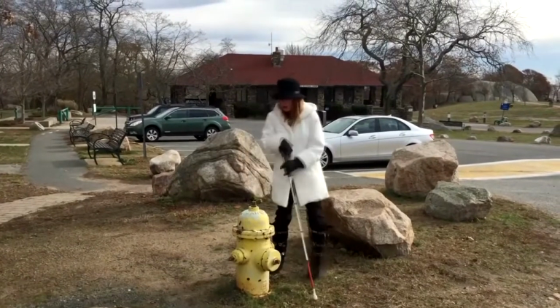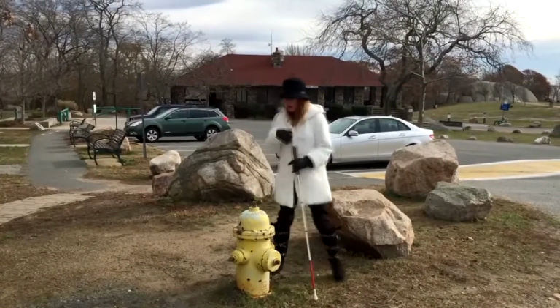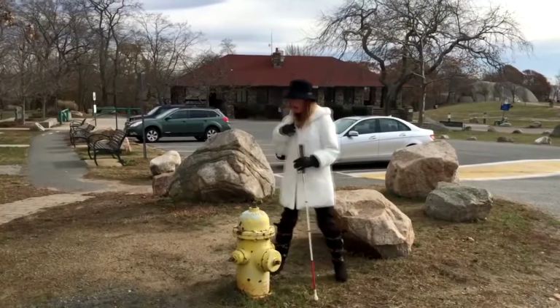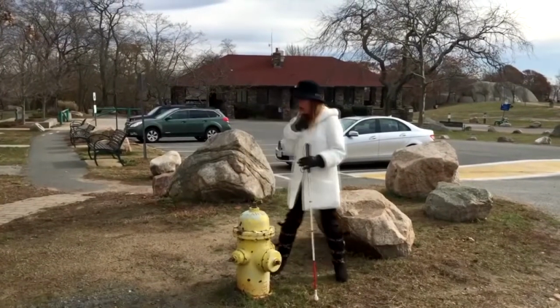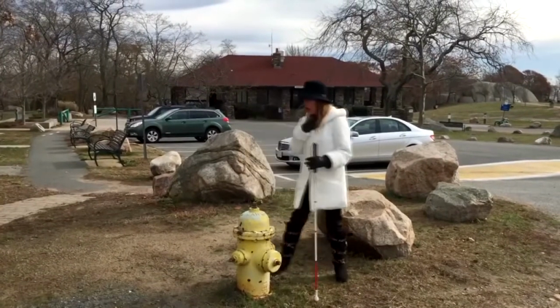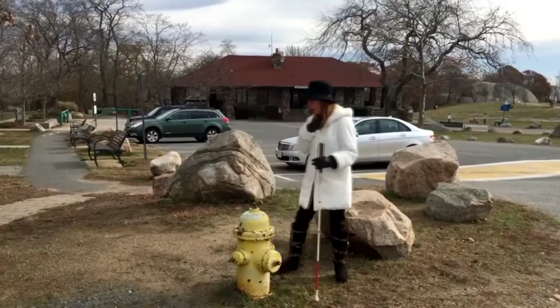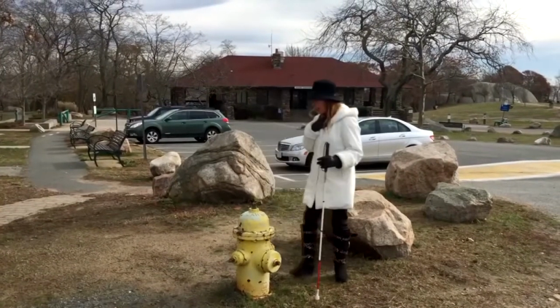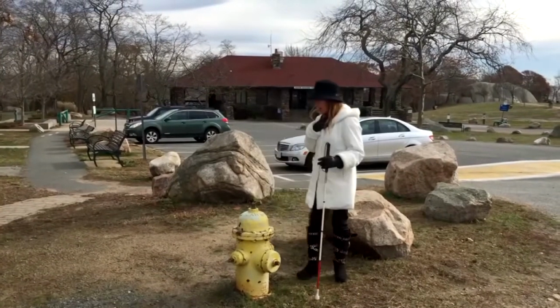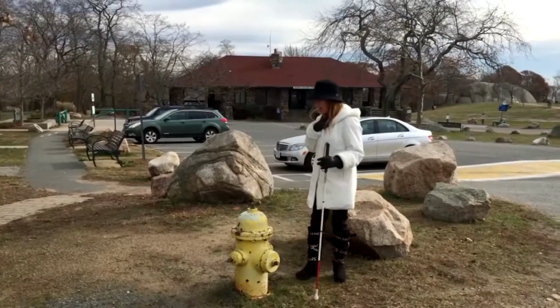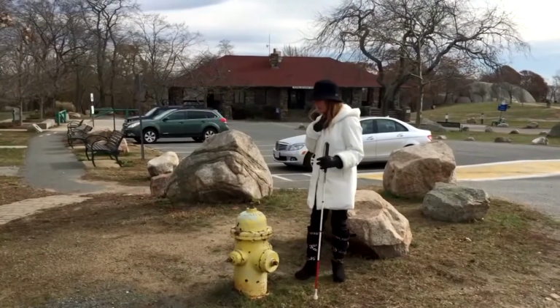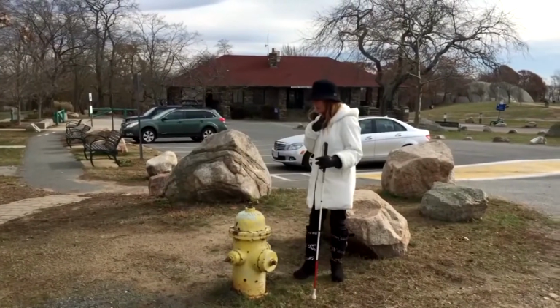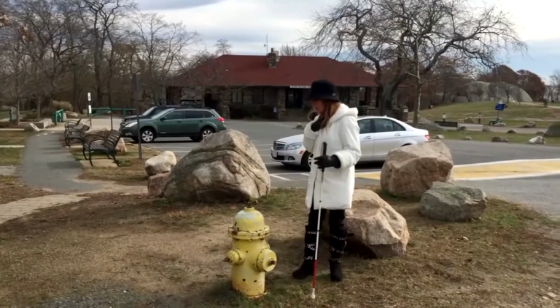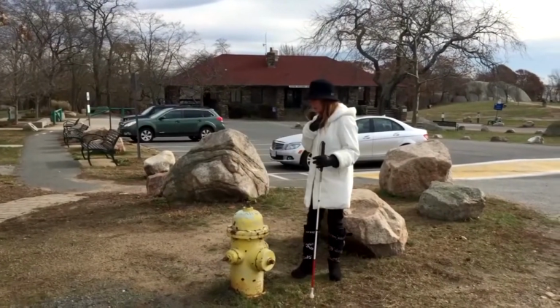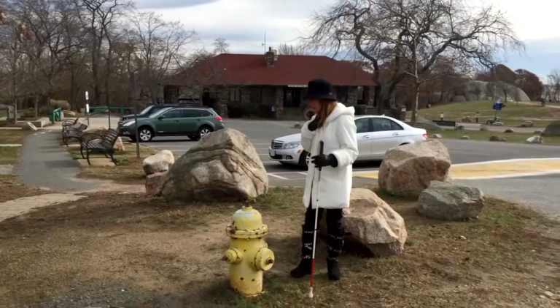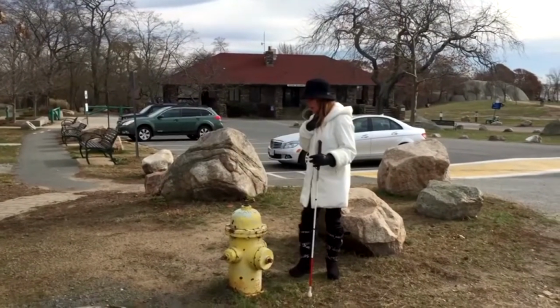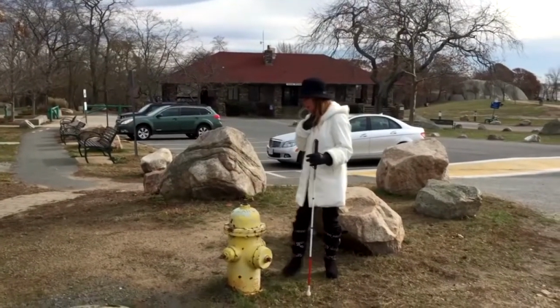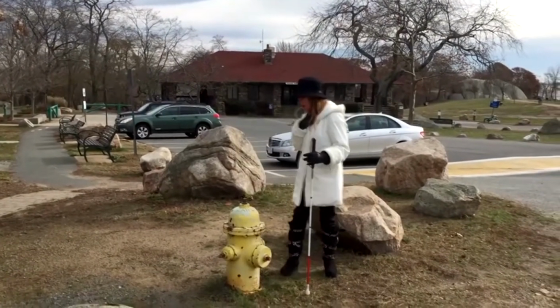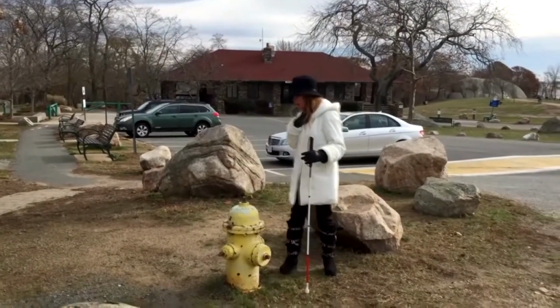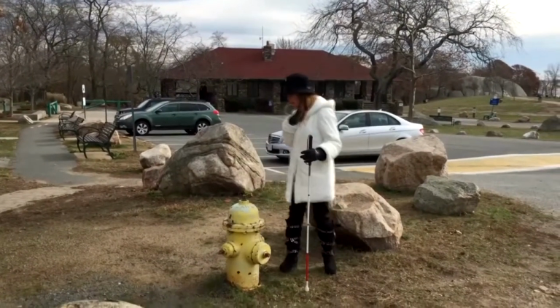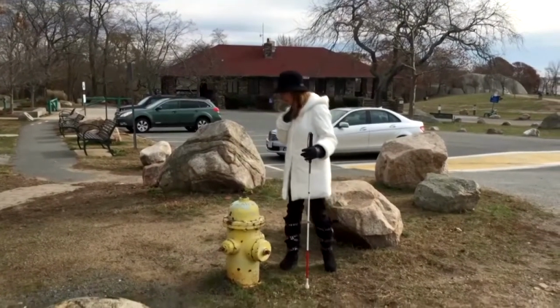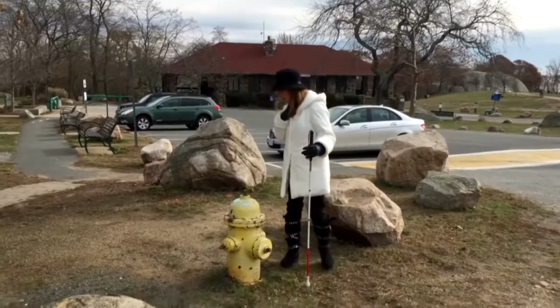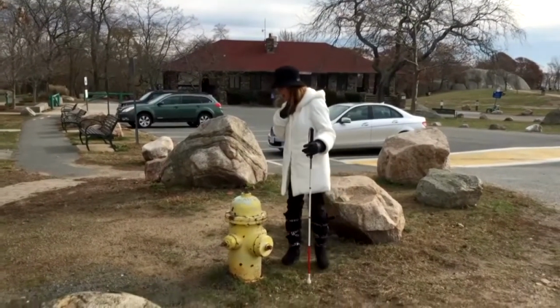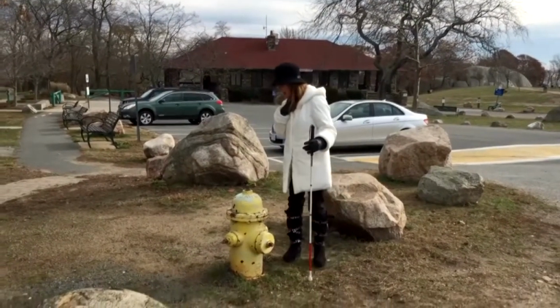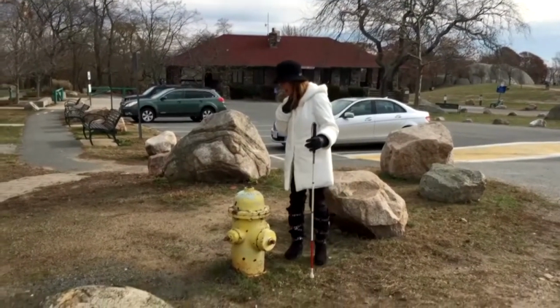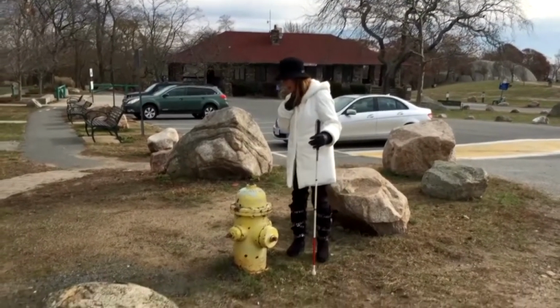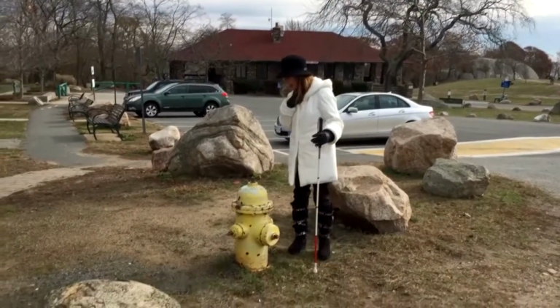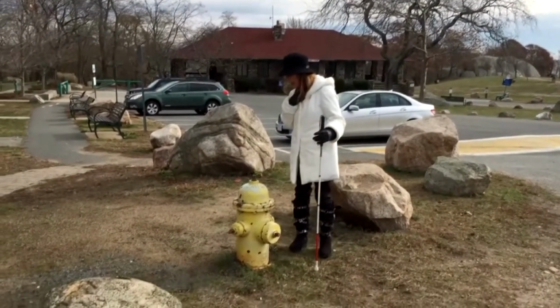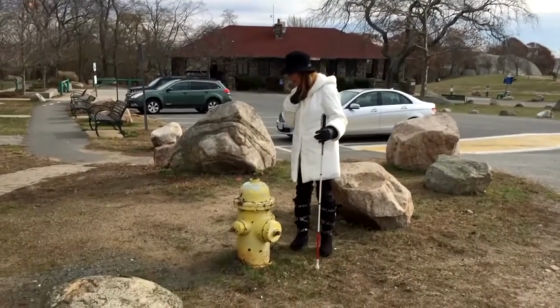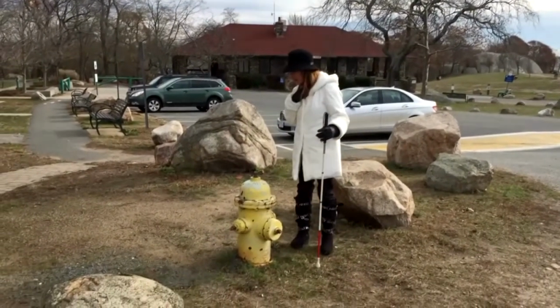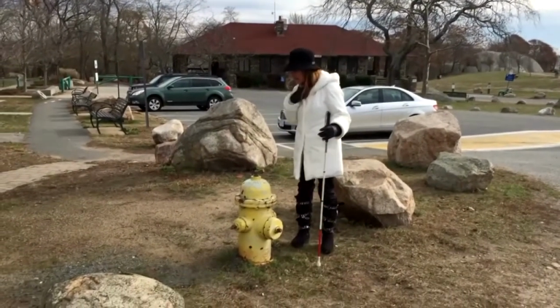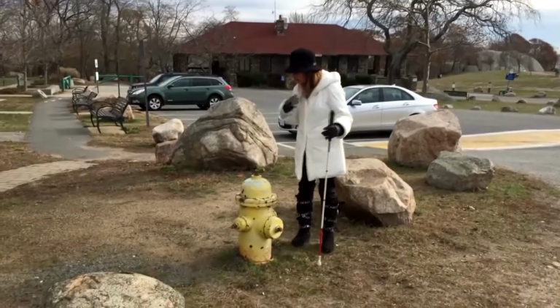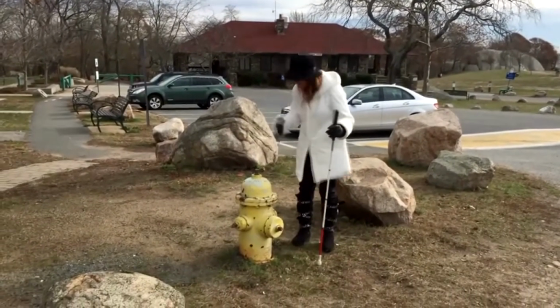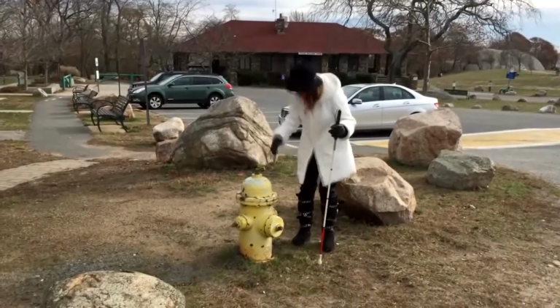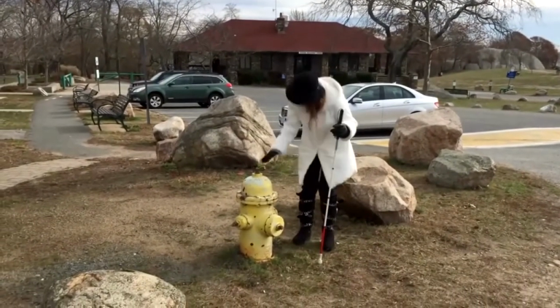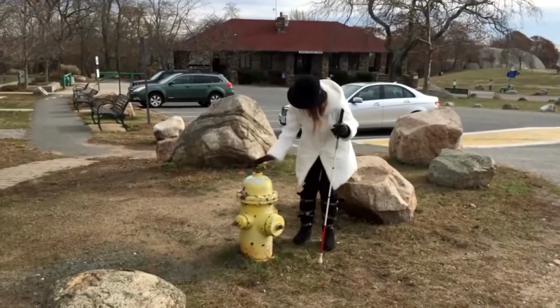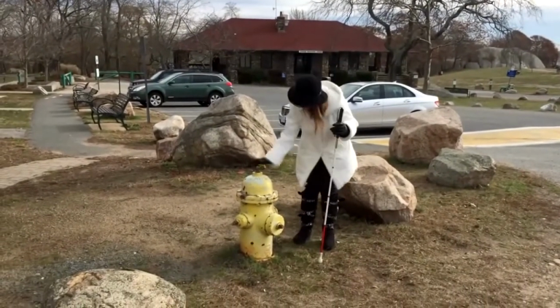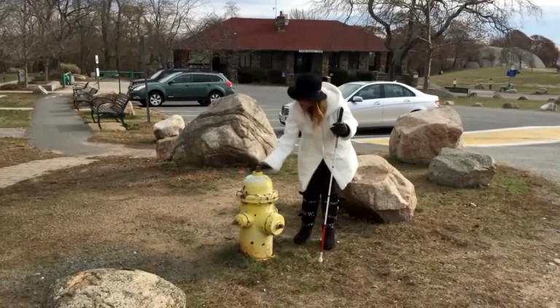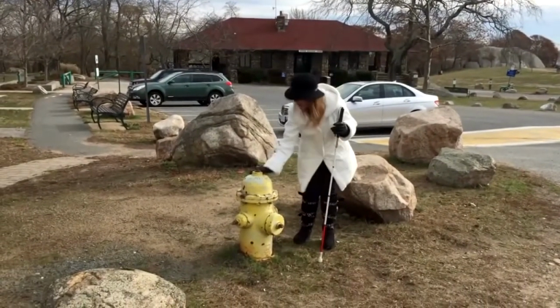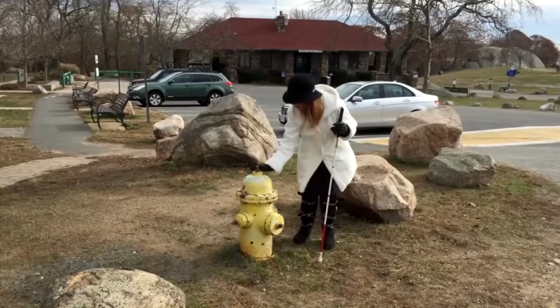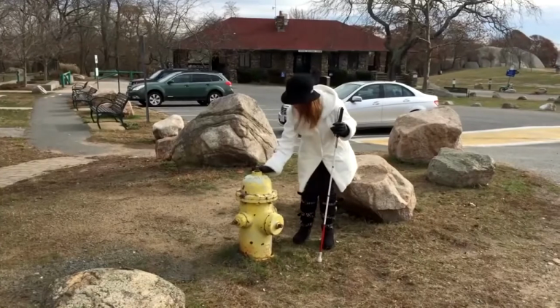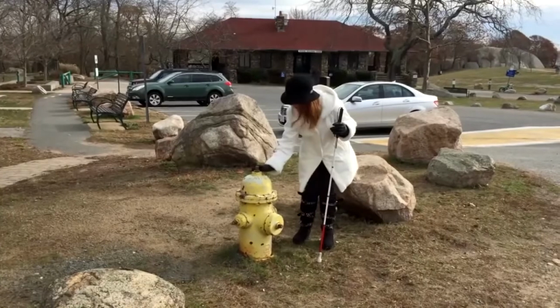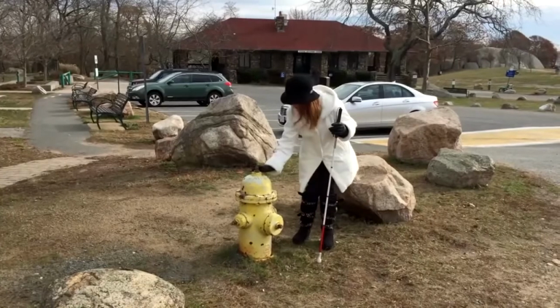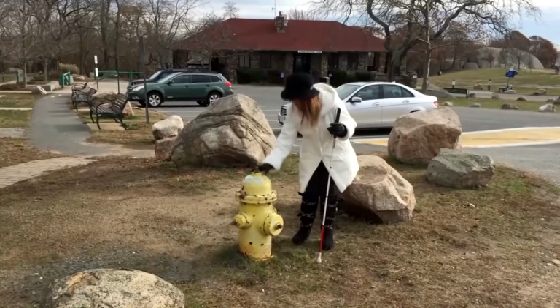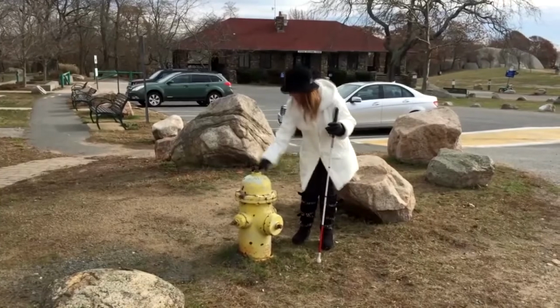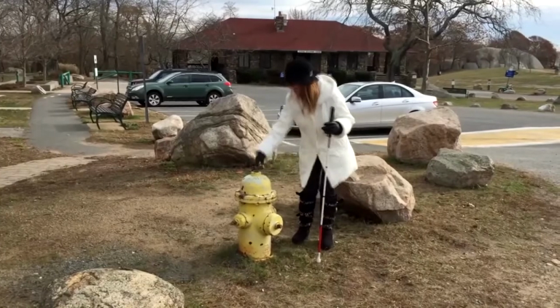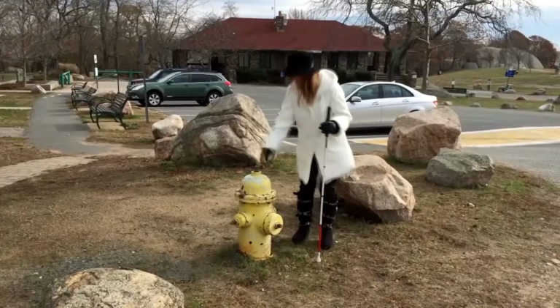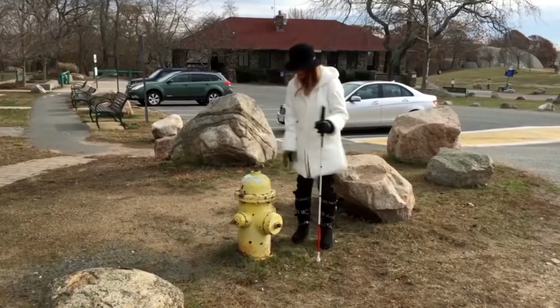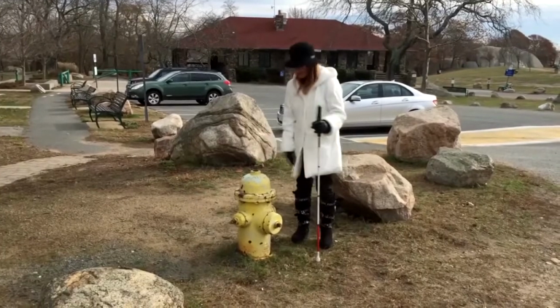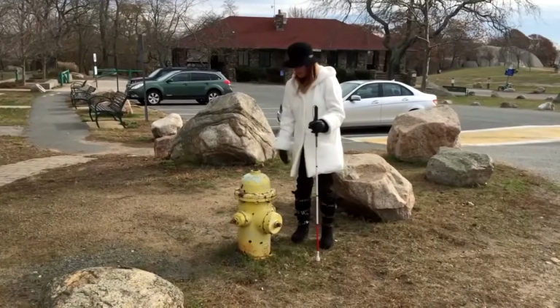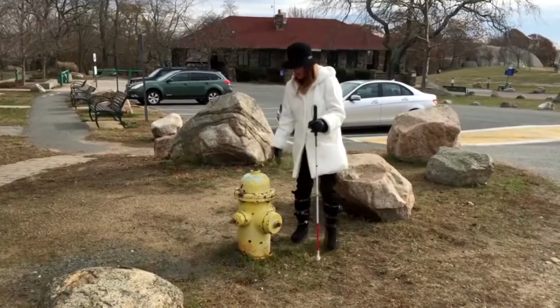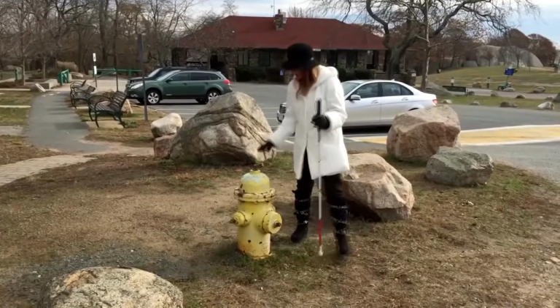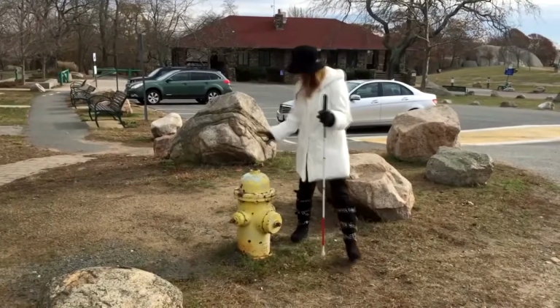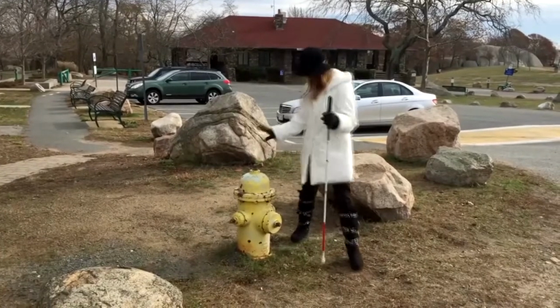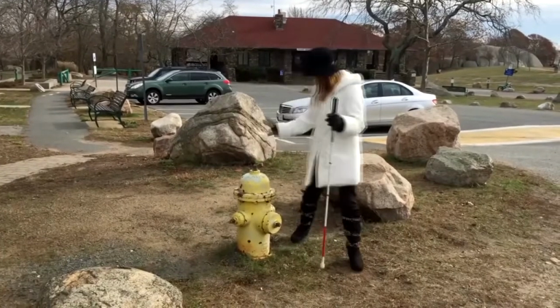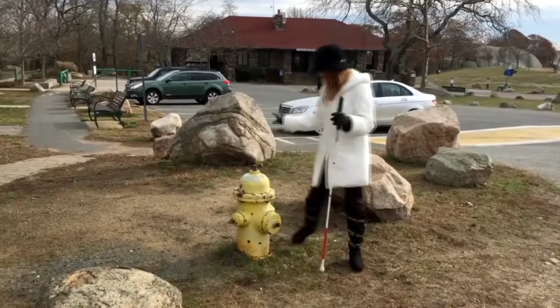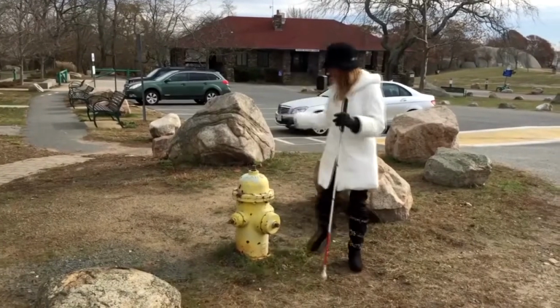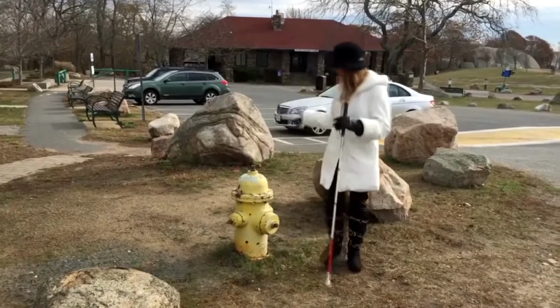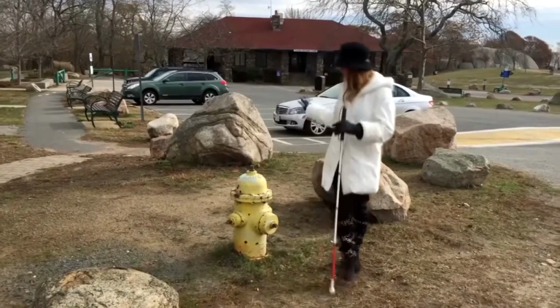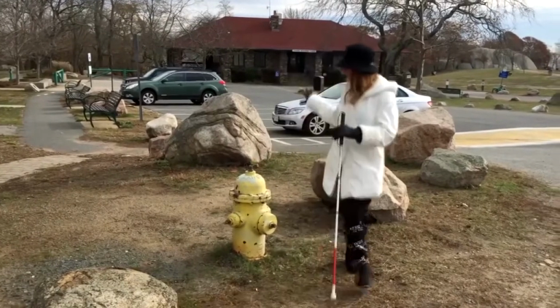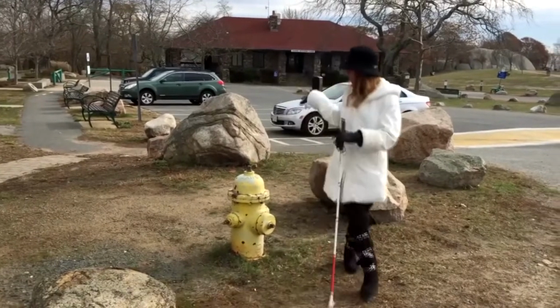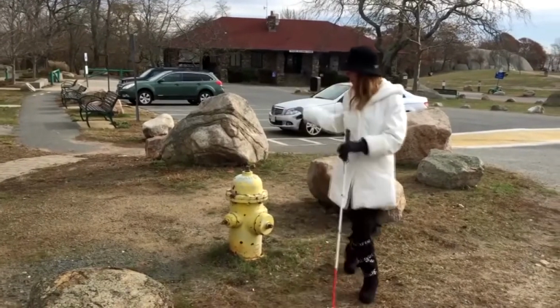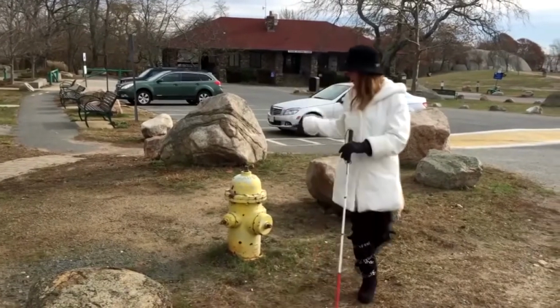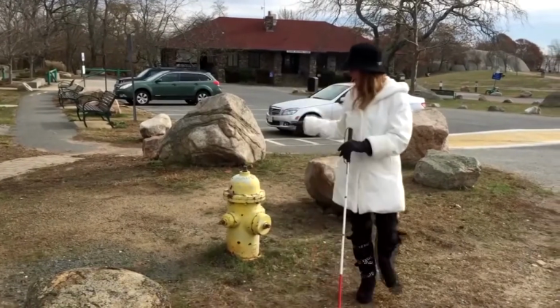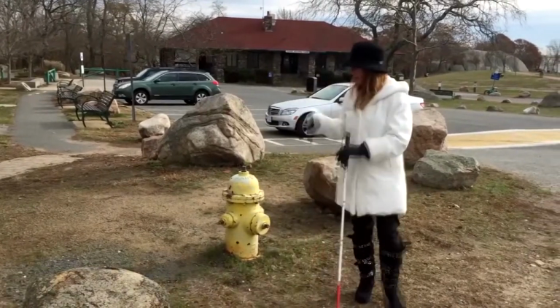Oh, excuse me. I'm so sorry. Are you okay? Aren't you a cute little boy? Where's your mommy?